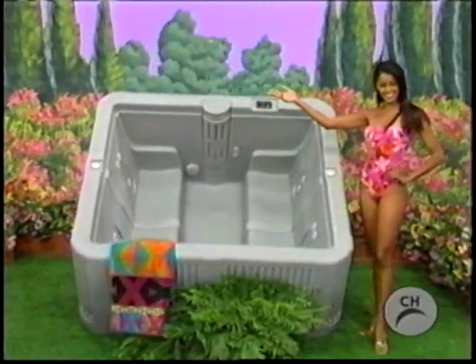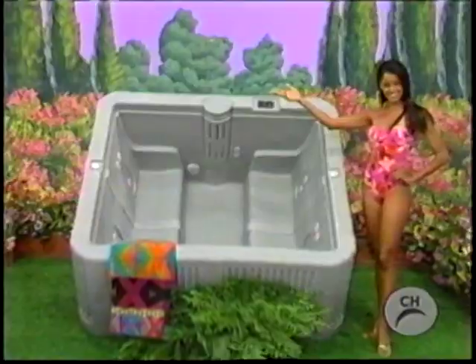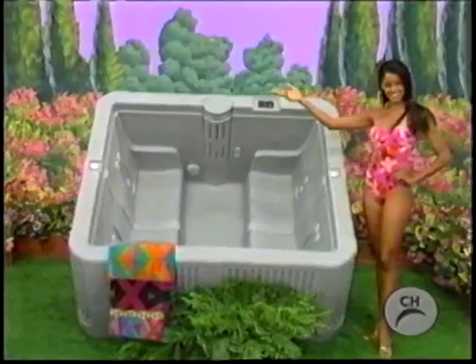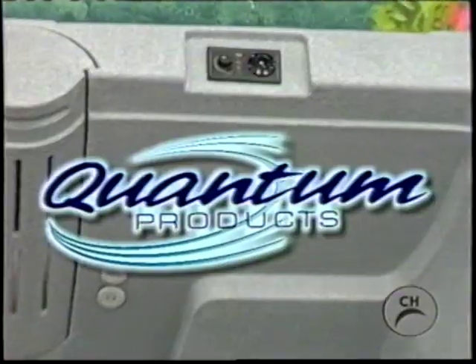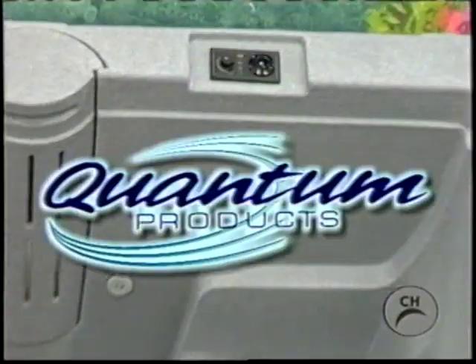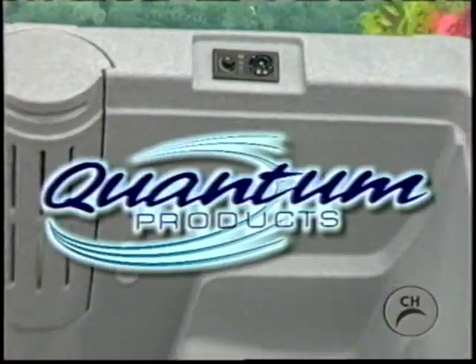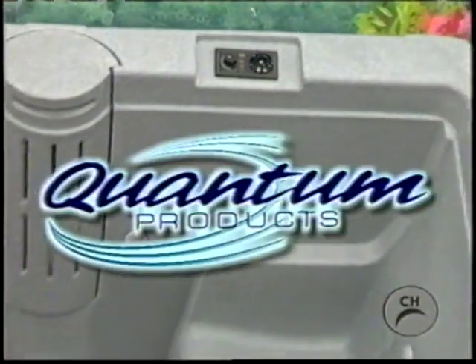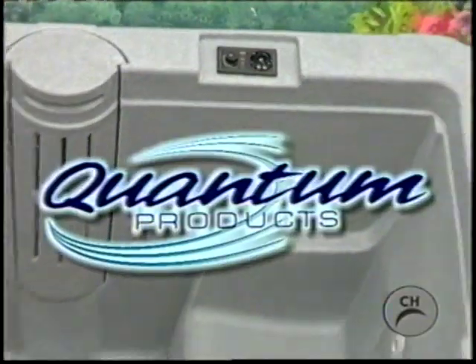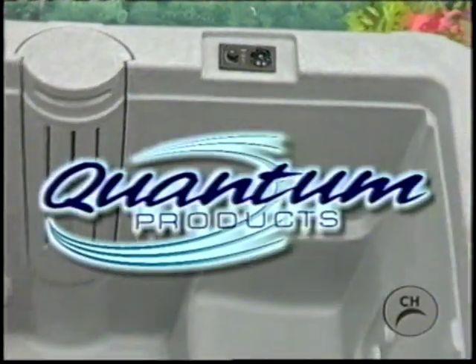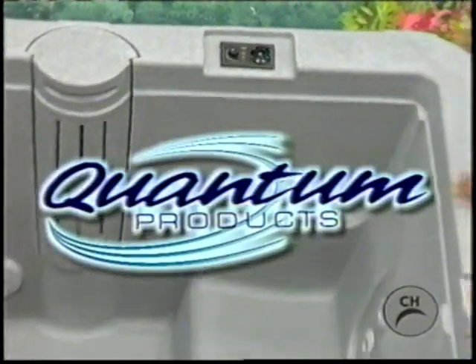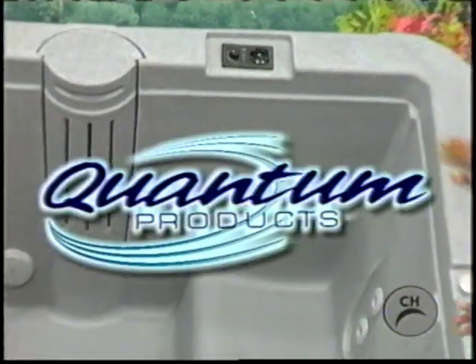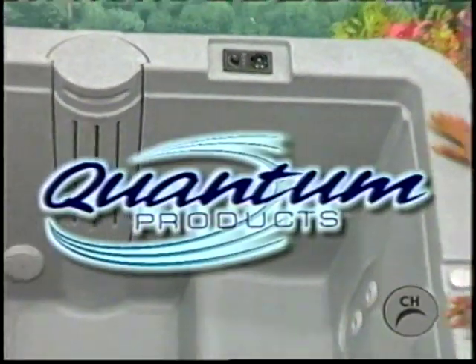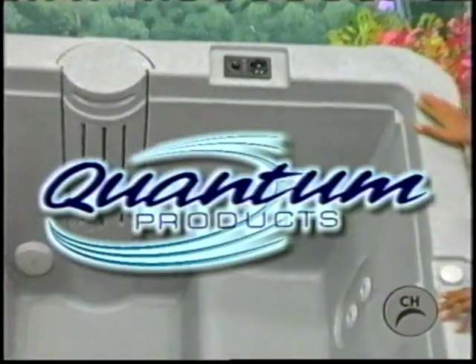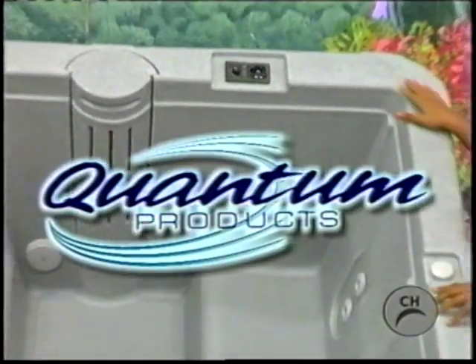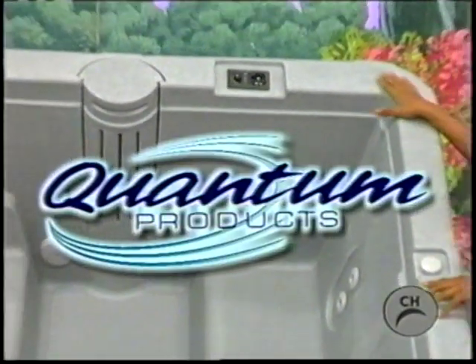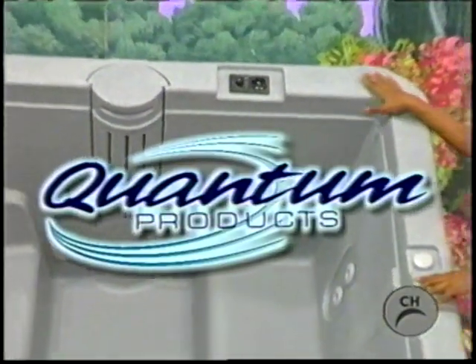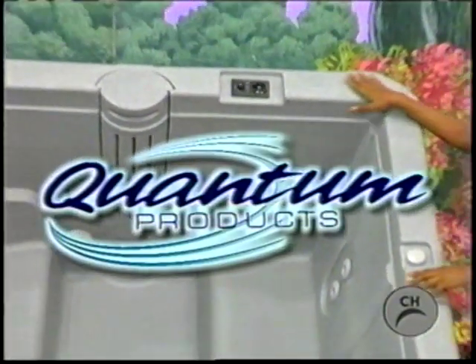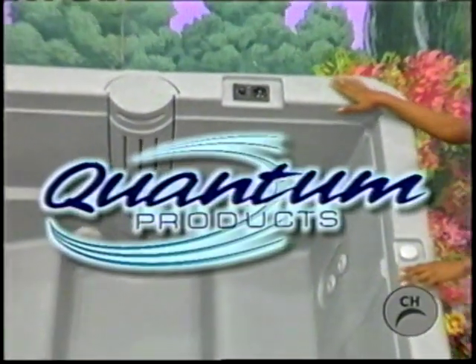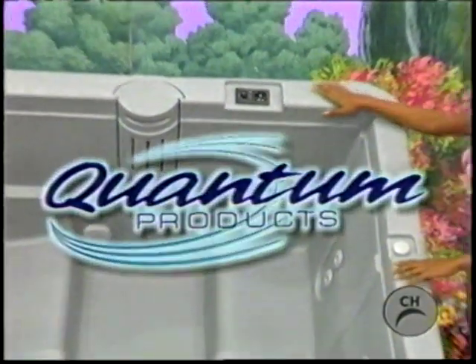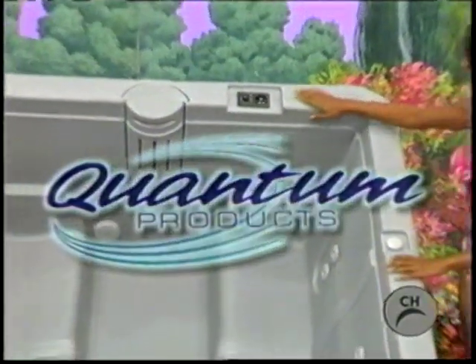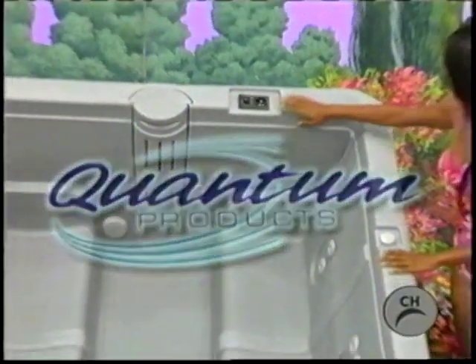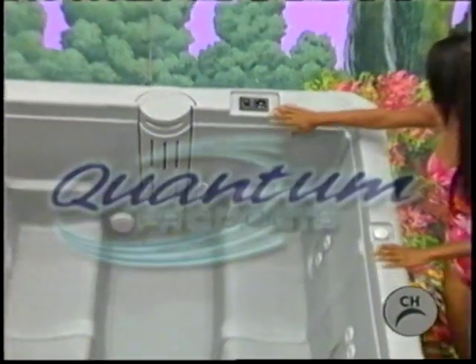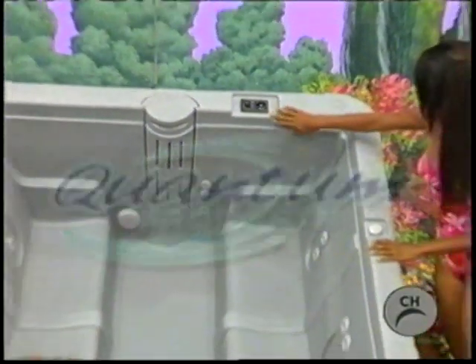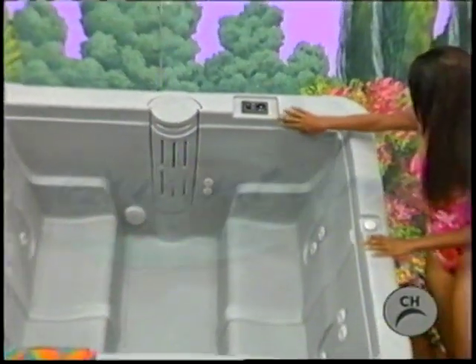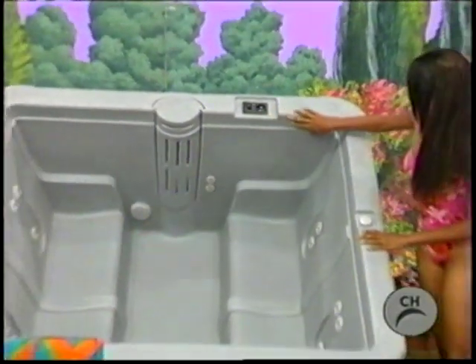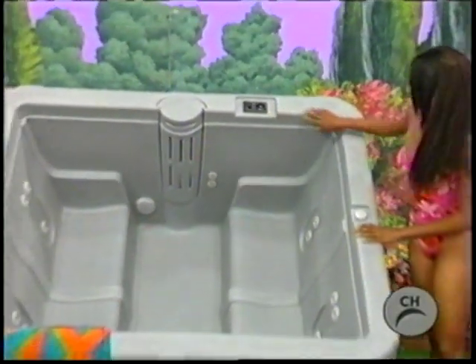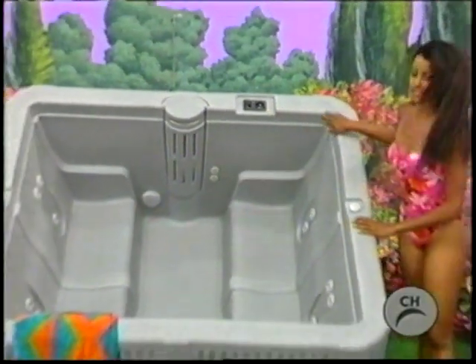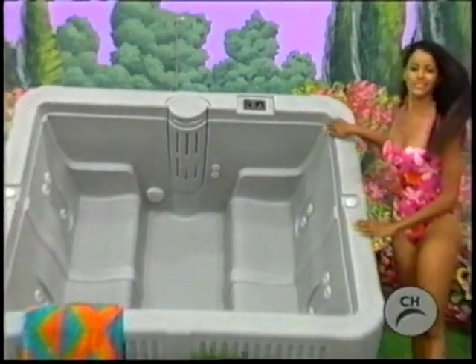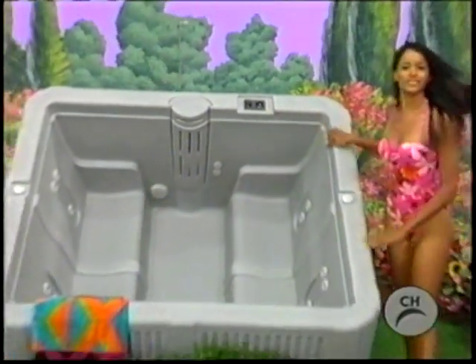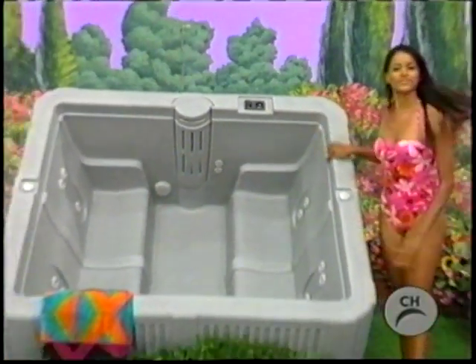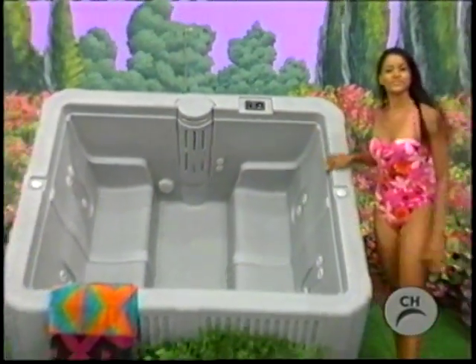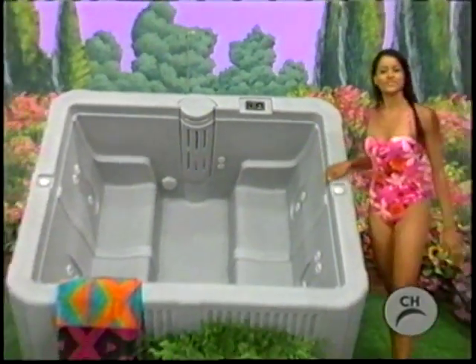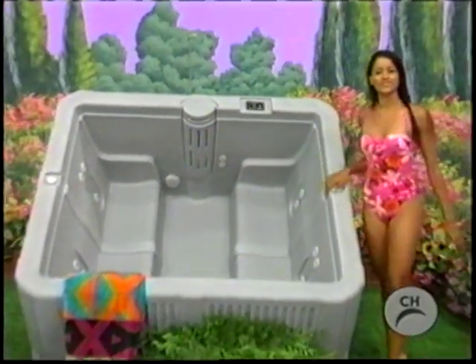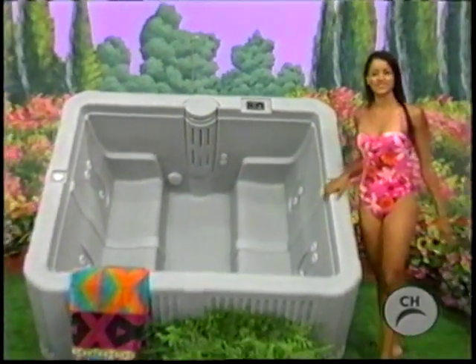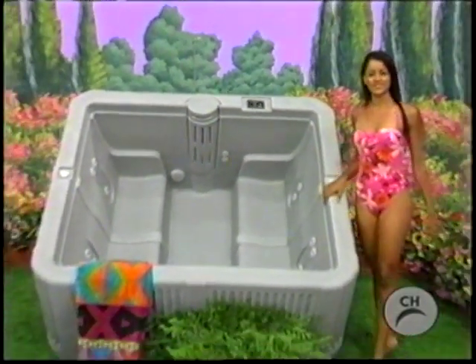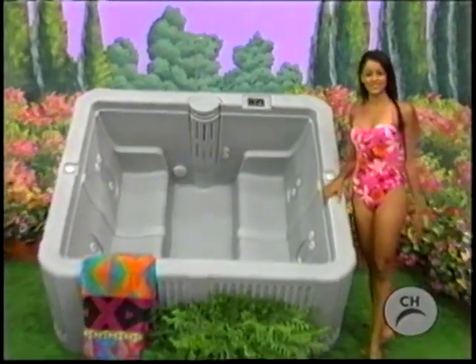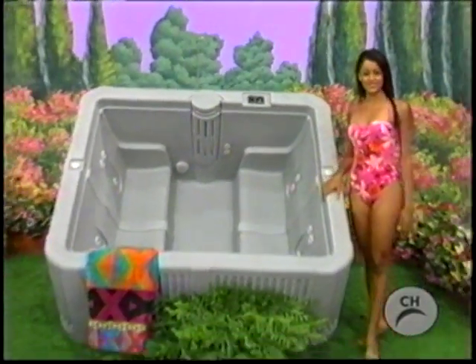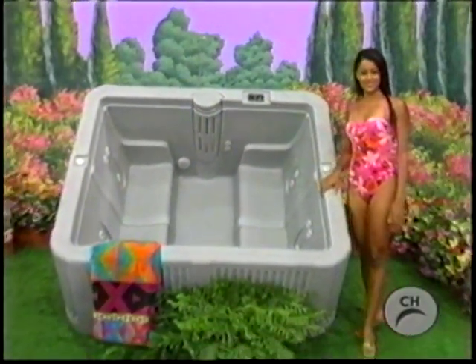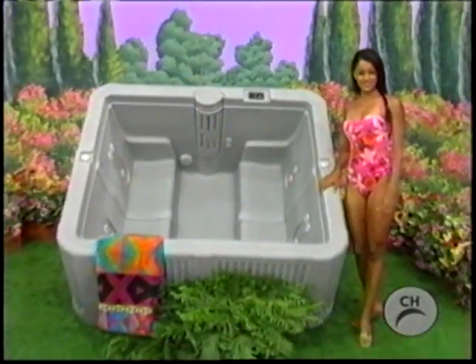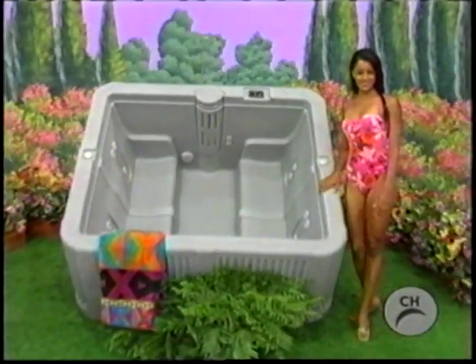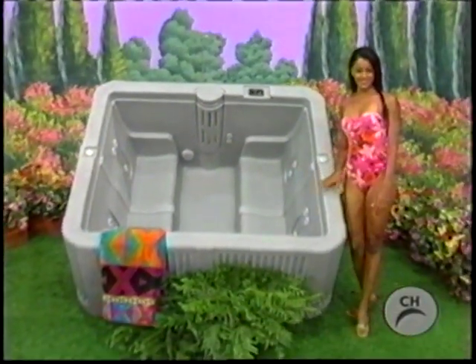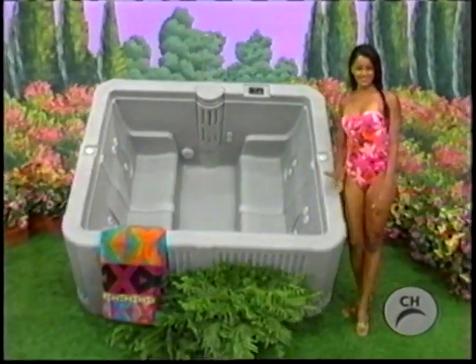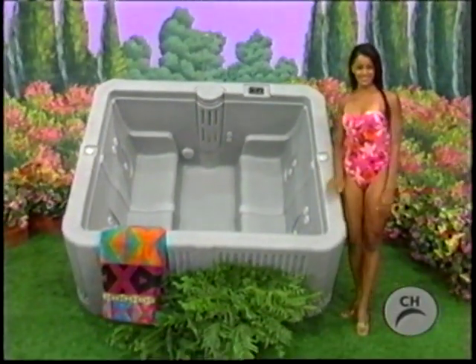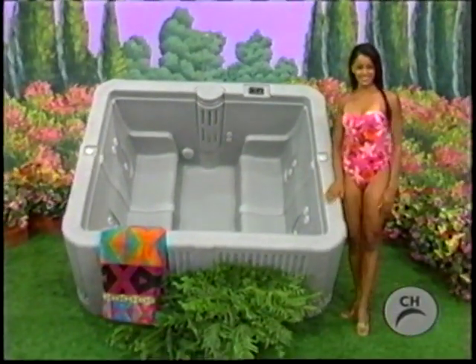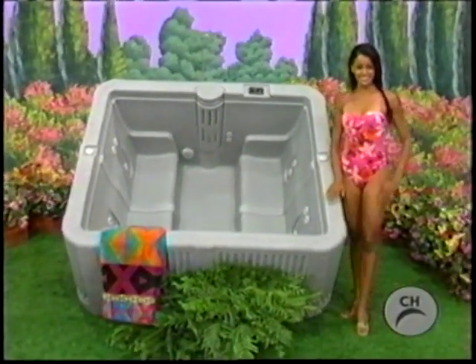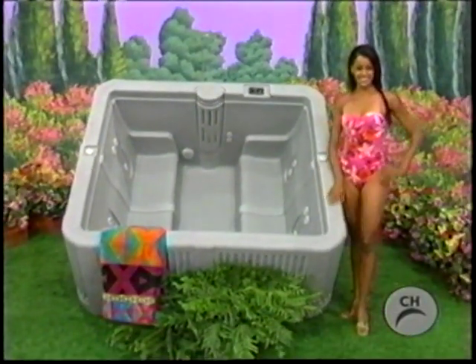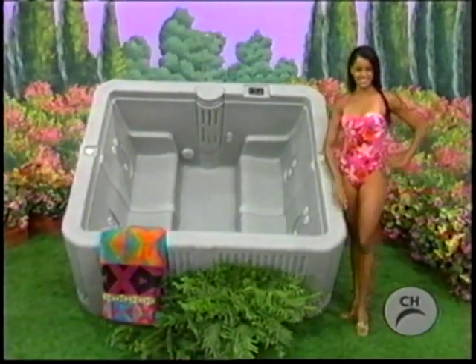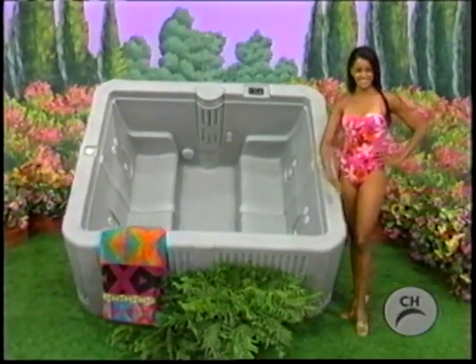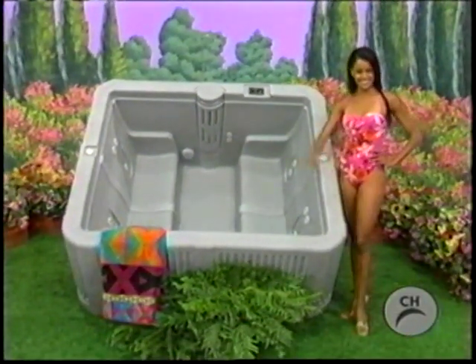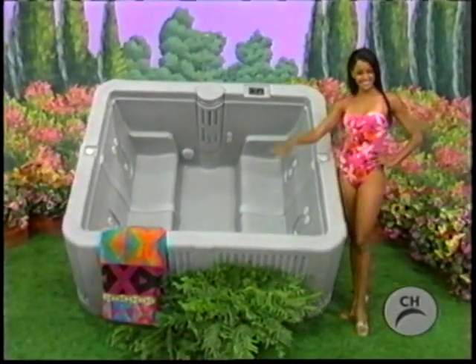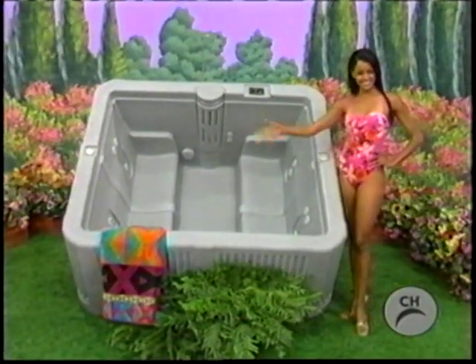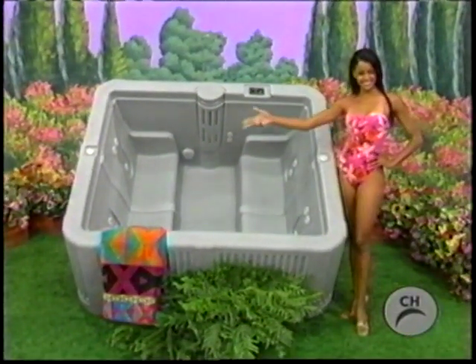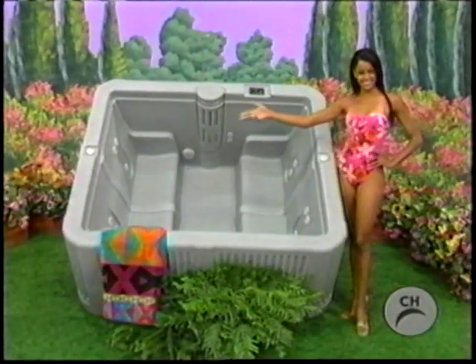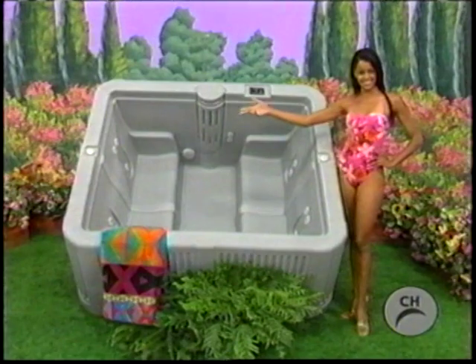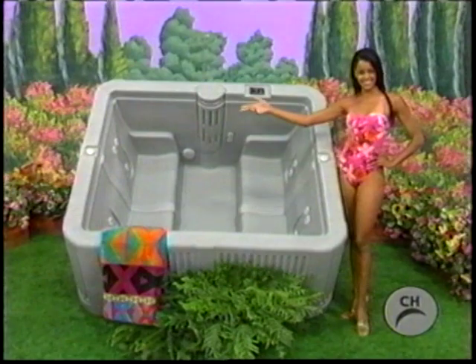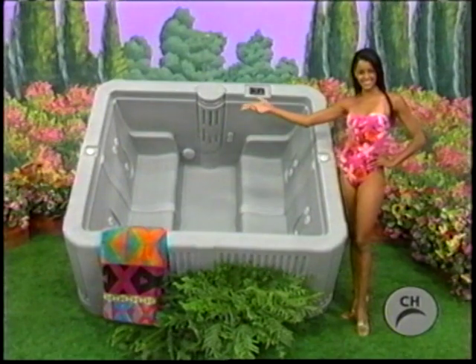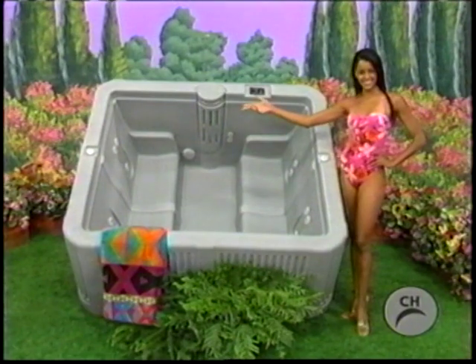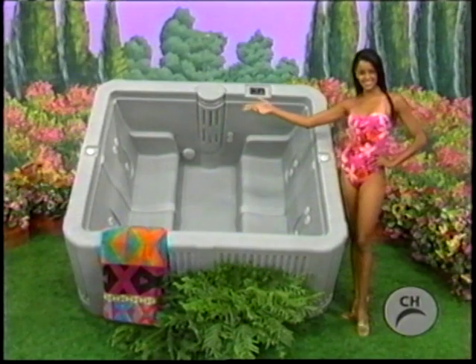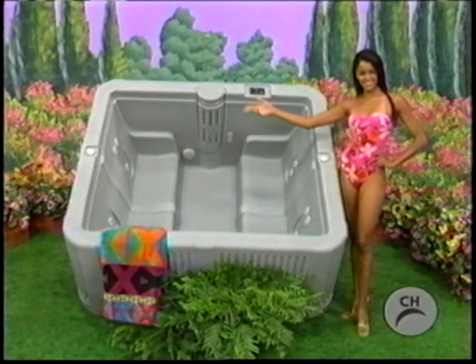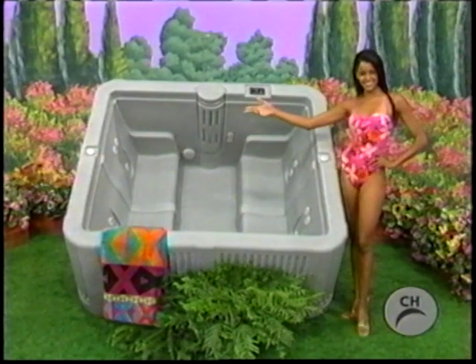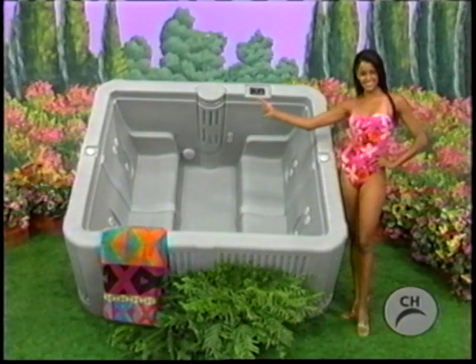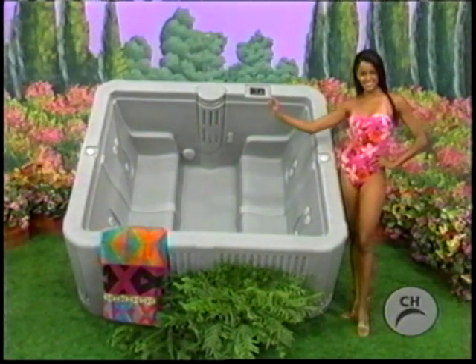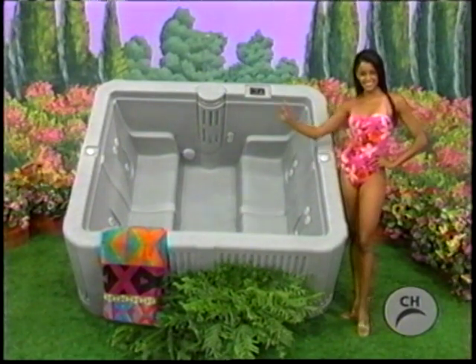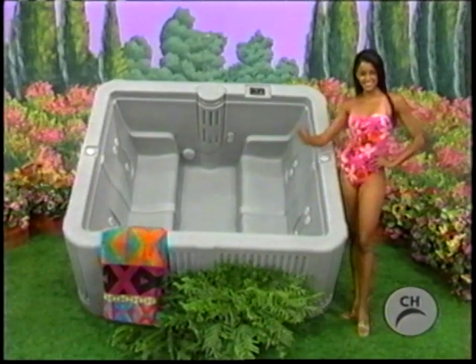It's a lifetime spa, seats up to four people with lumbar support and multi-level jet placement from Quantum Products, Bob and Lou.